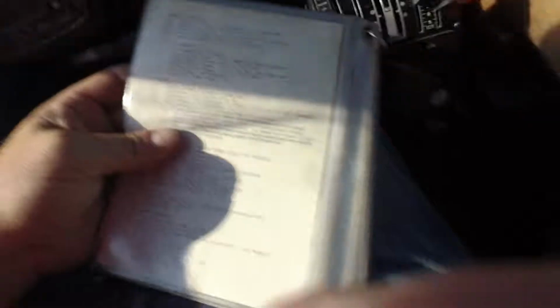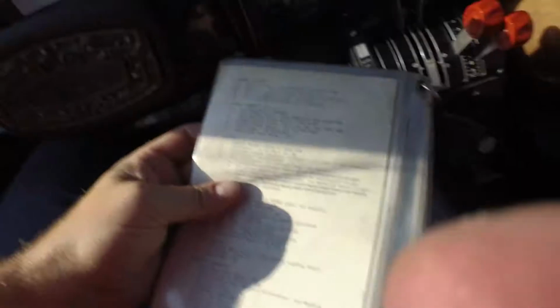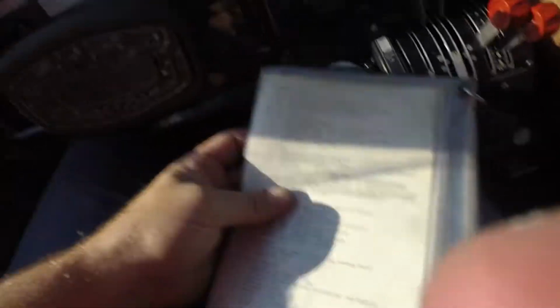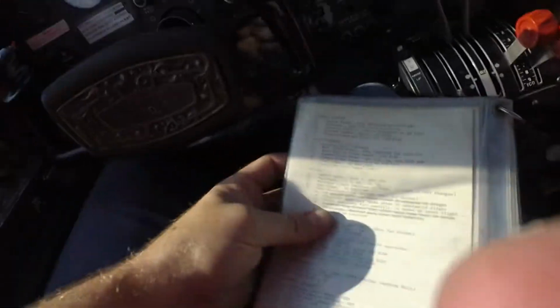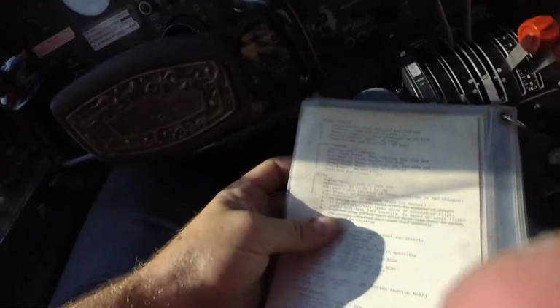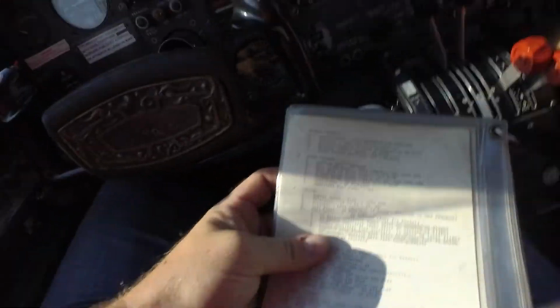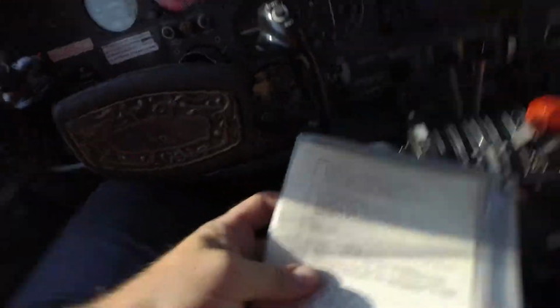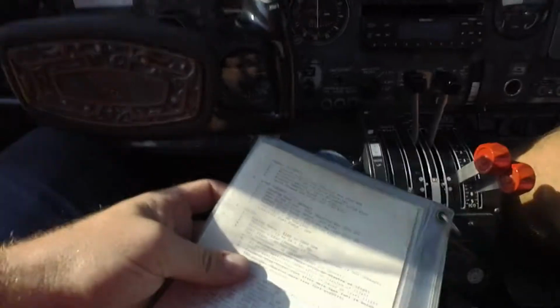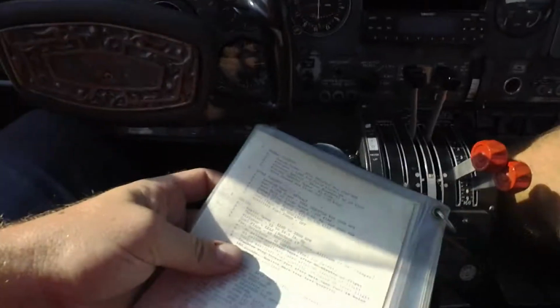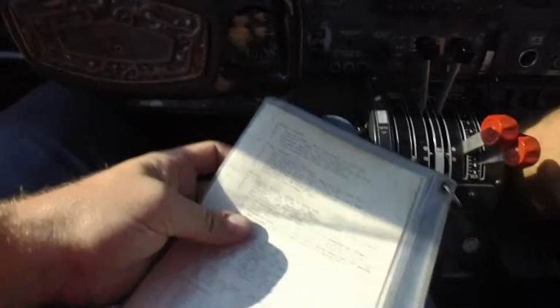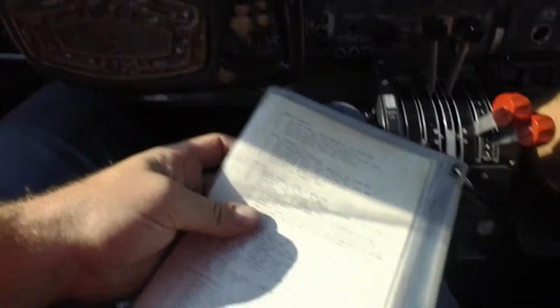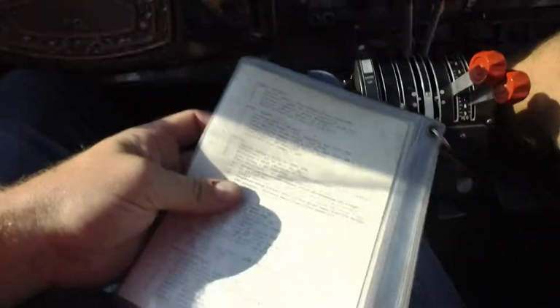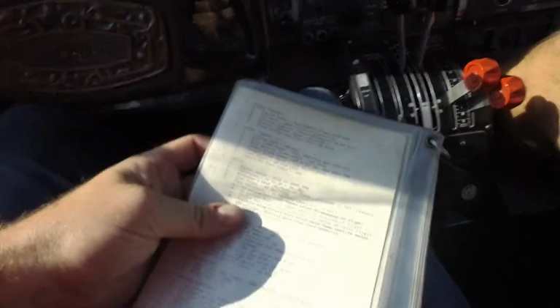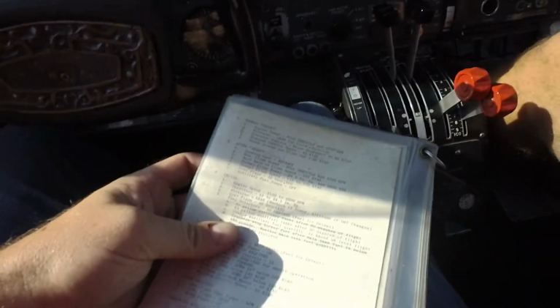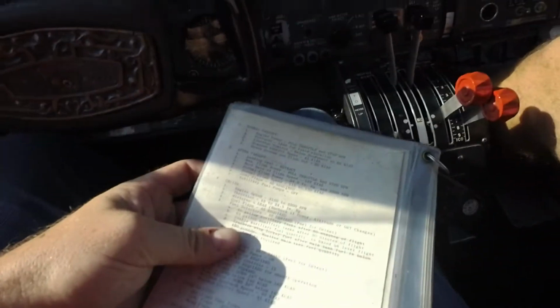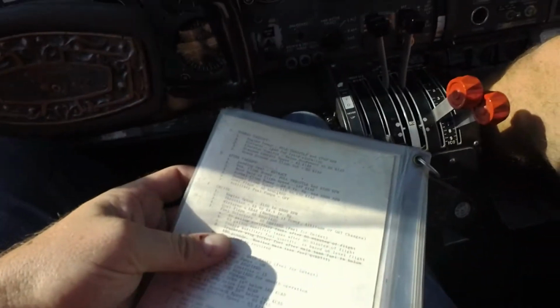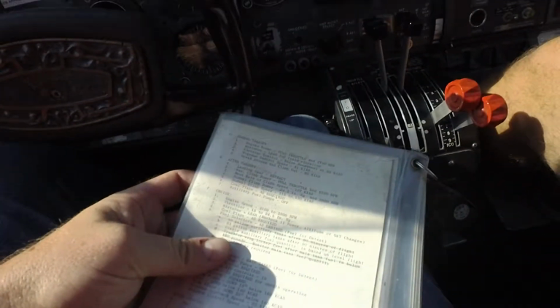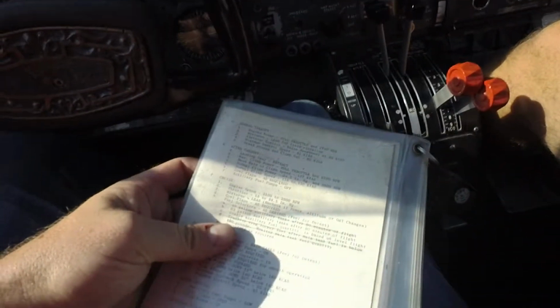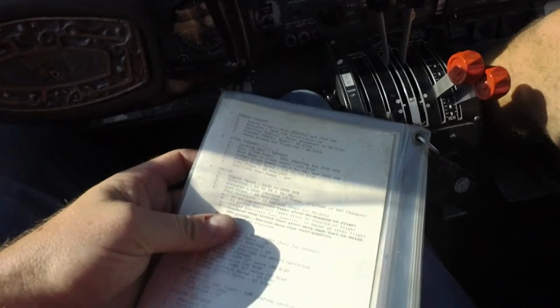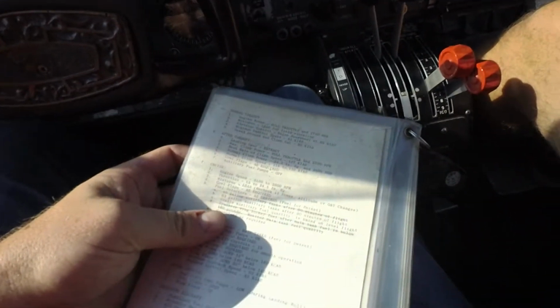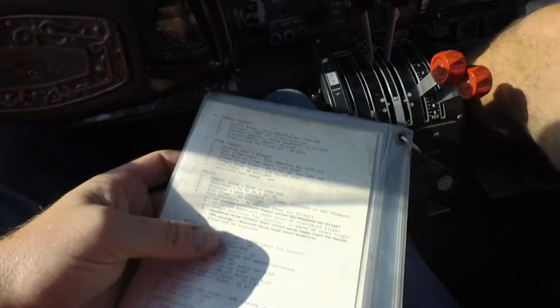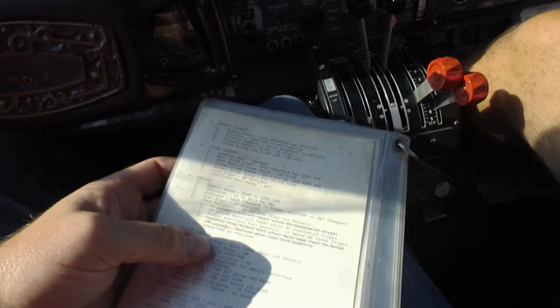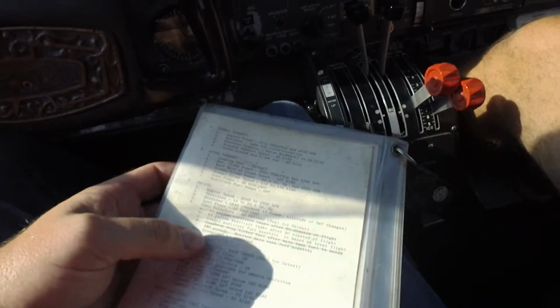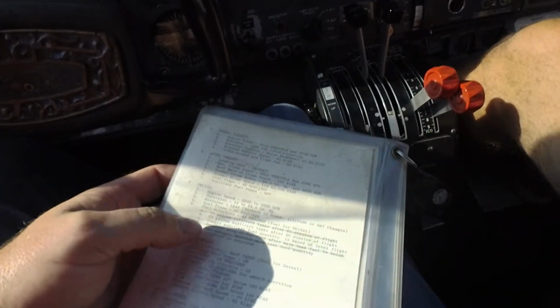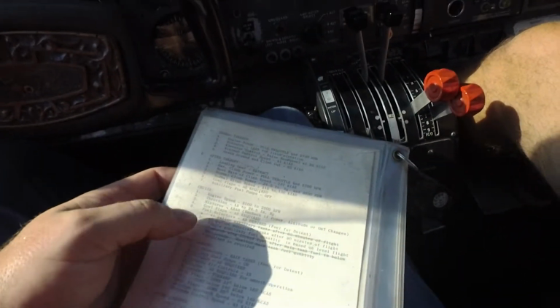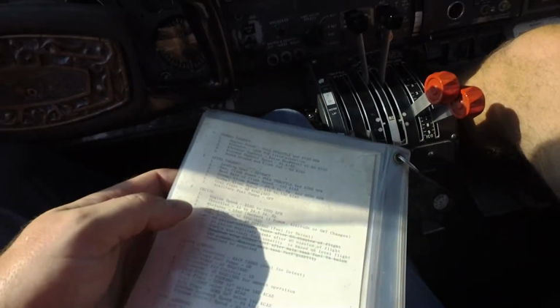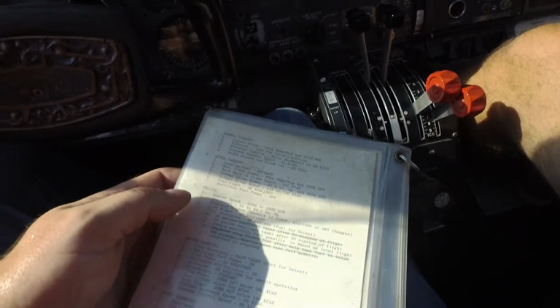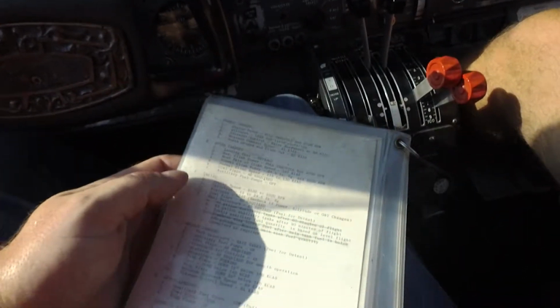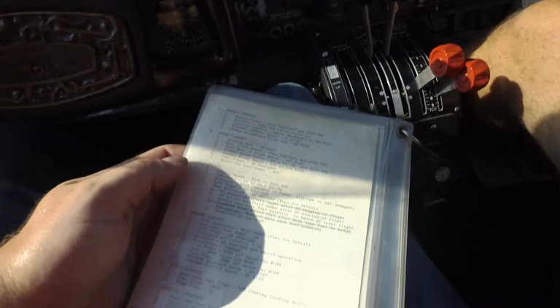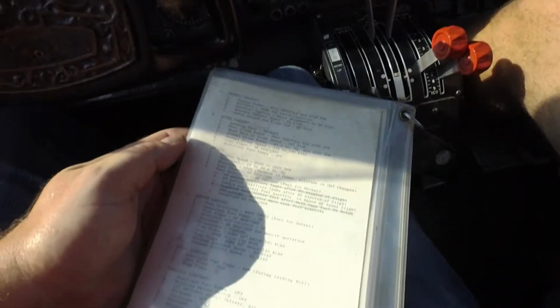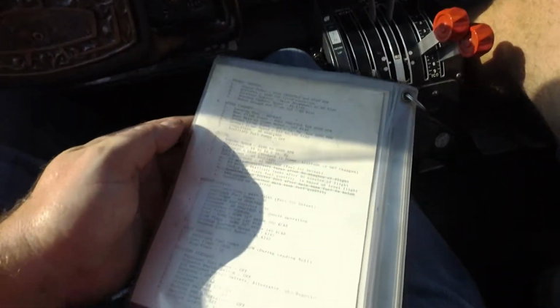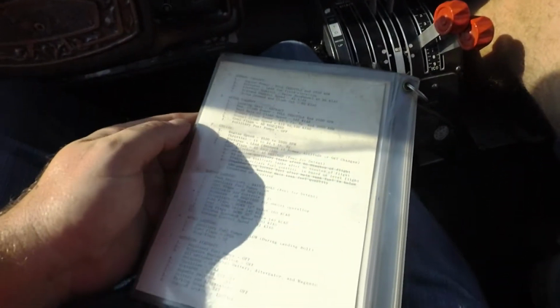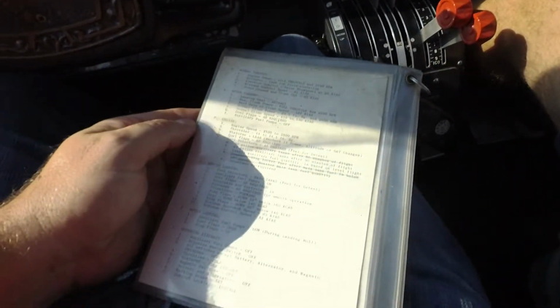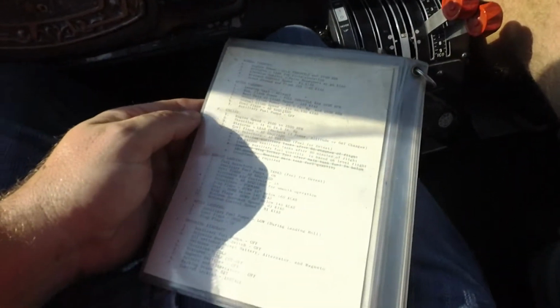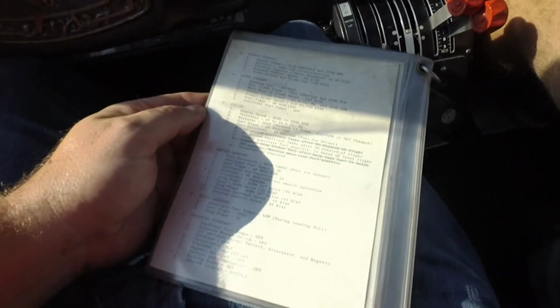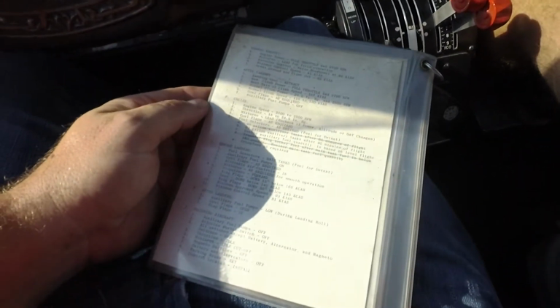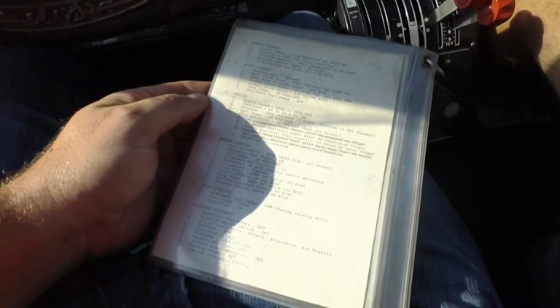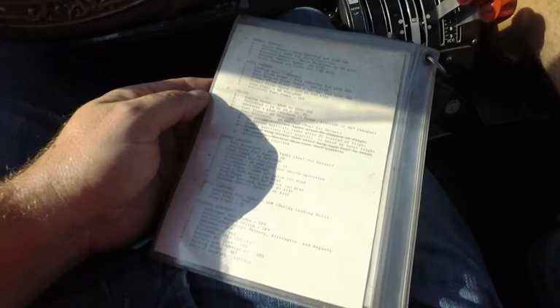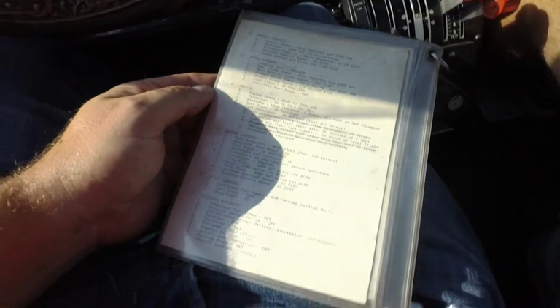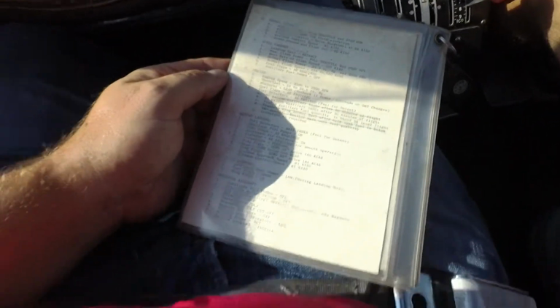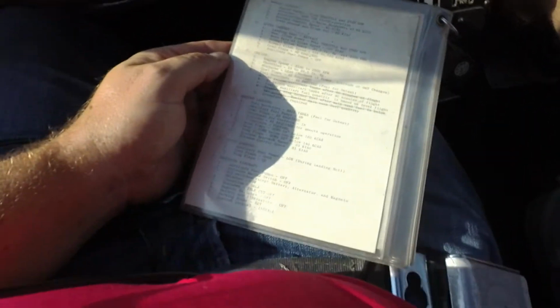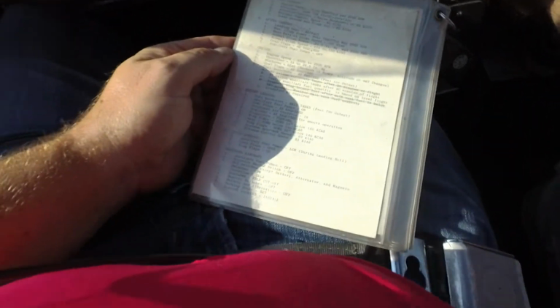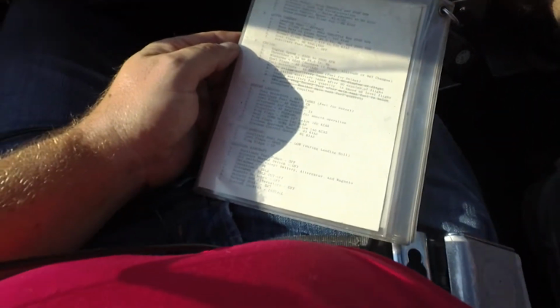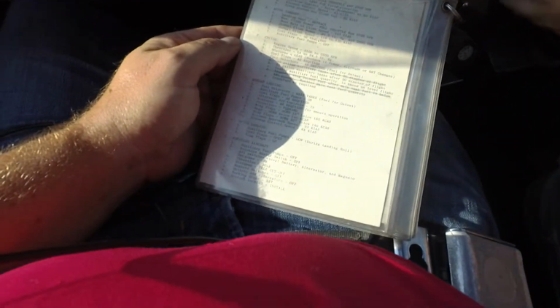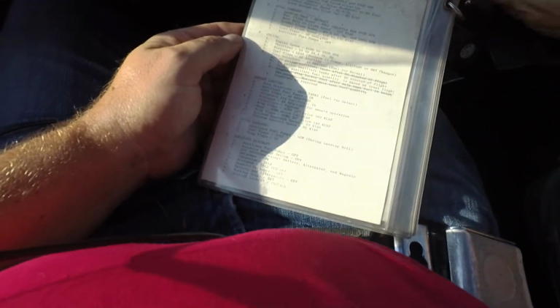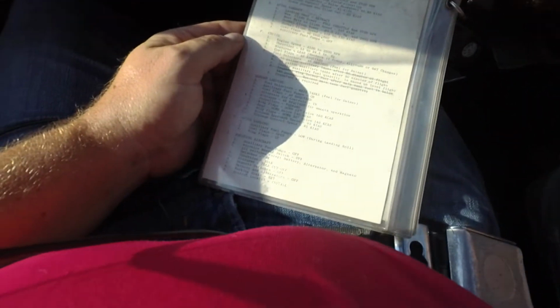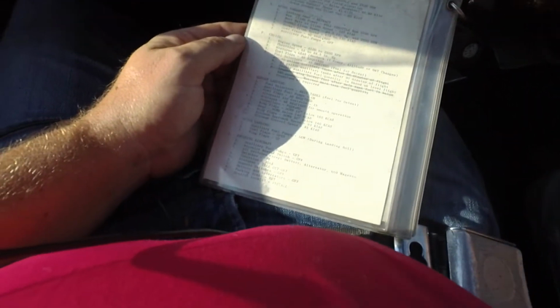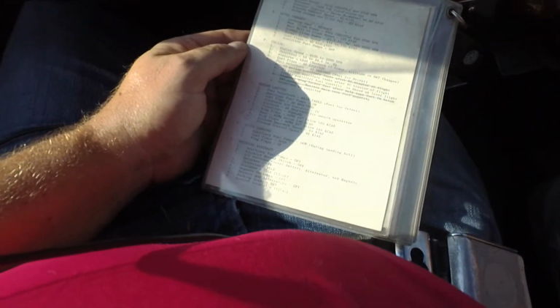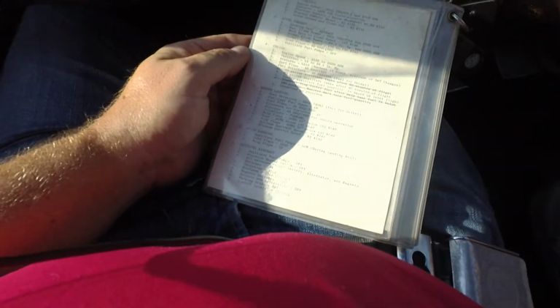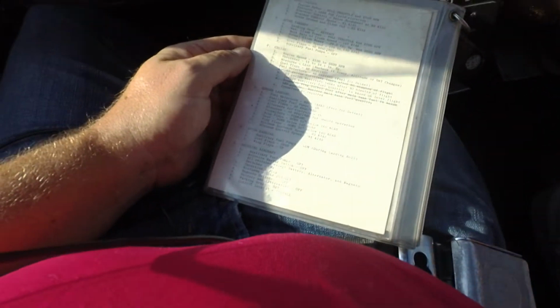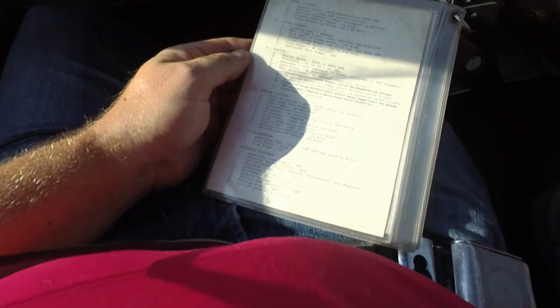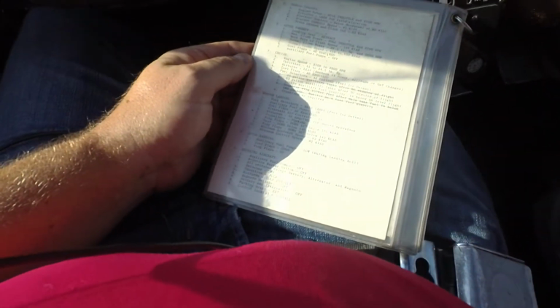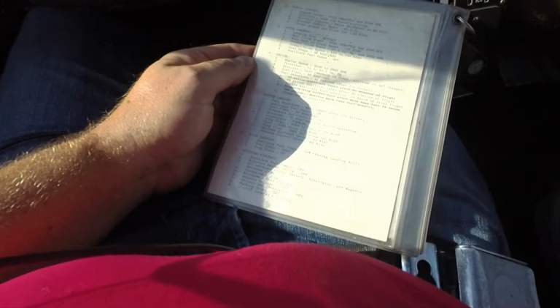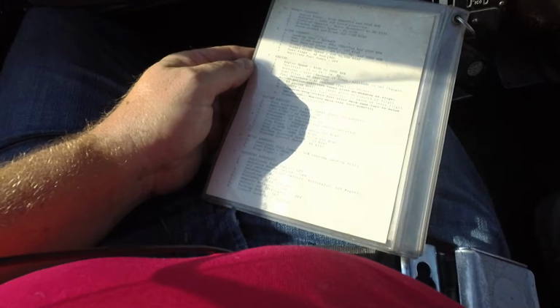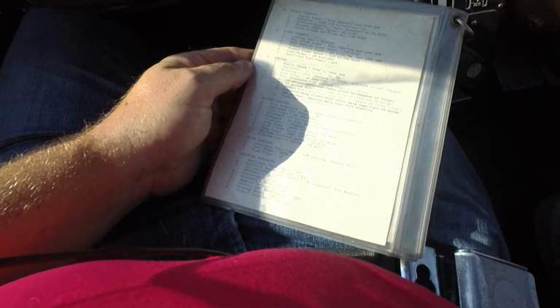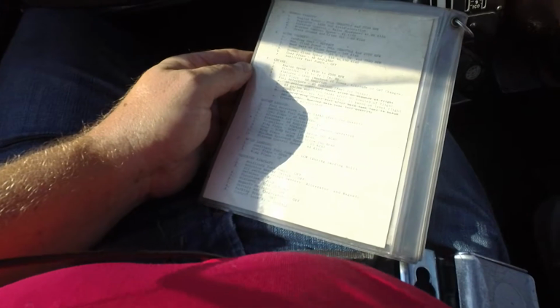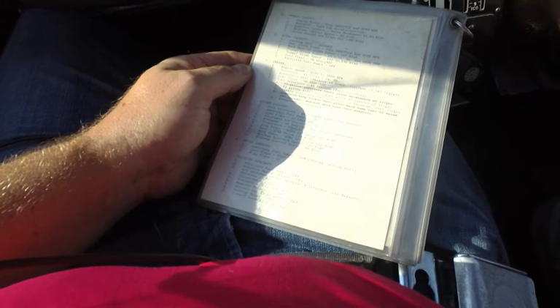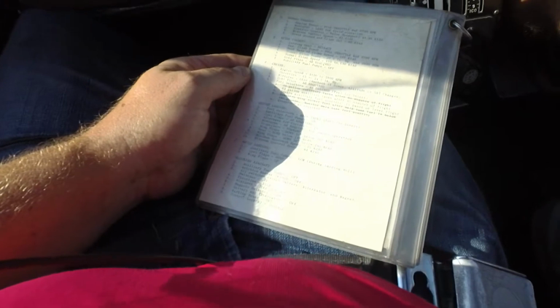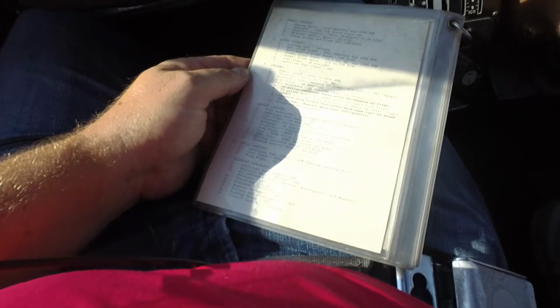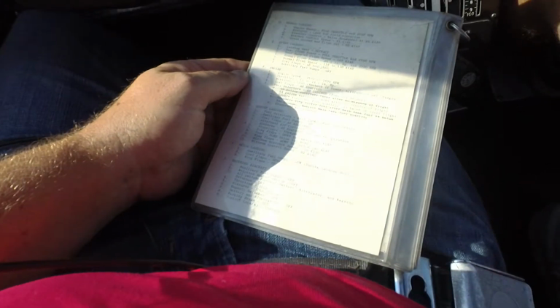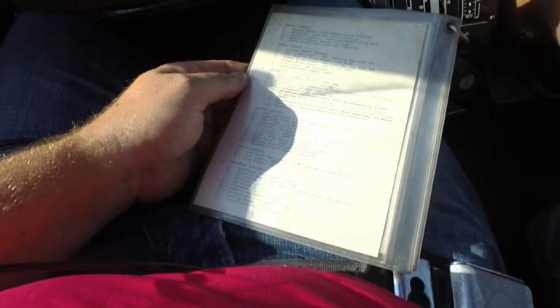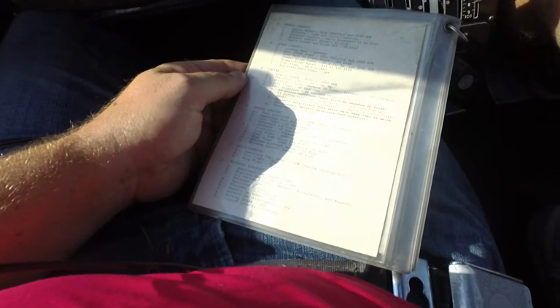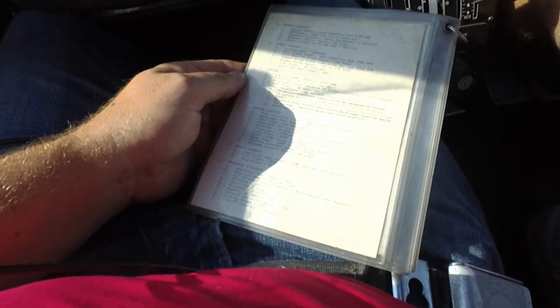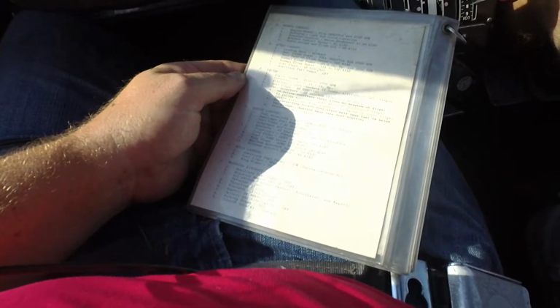It tells you to start before you prime. So before you do the checklist, if you want: mixture, throttle, pull forward.